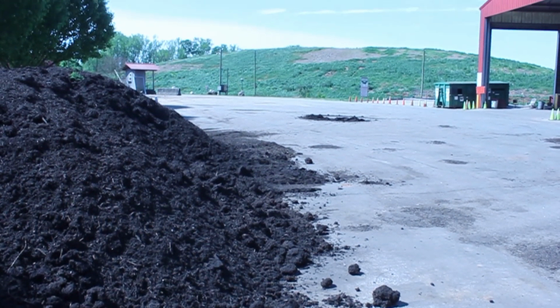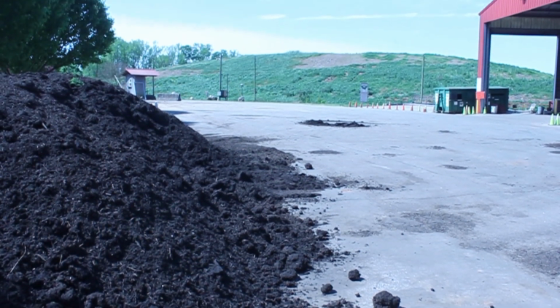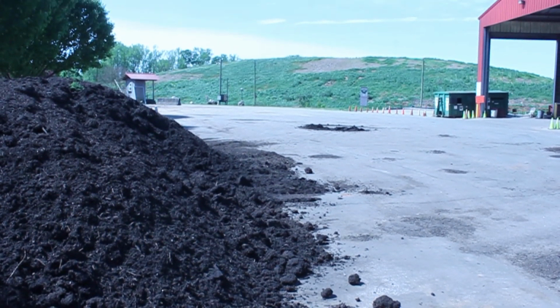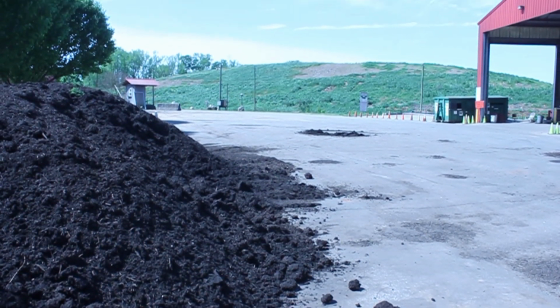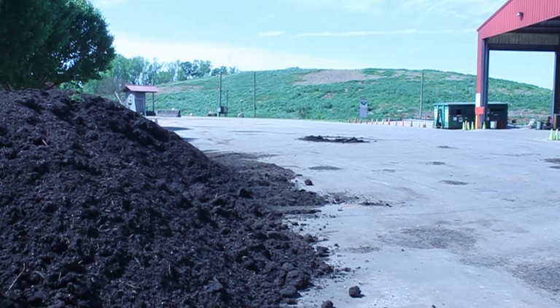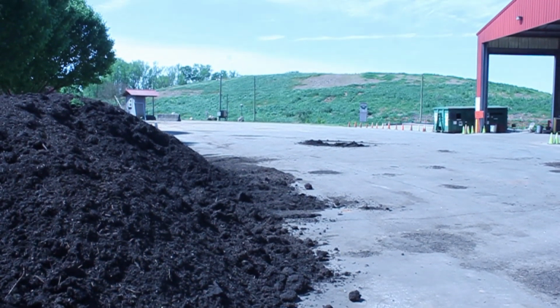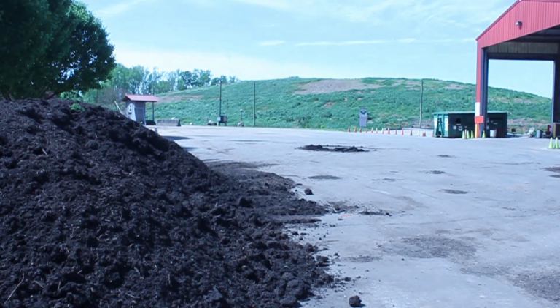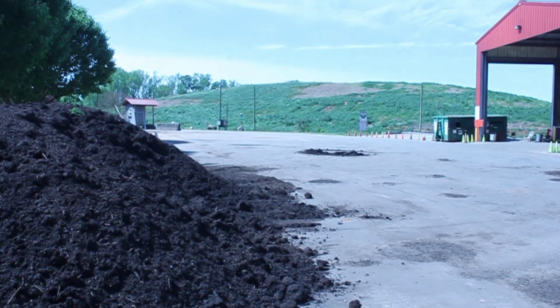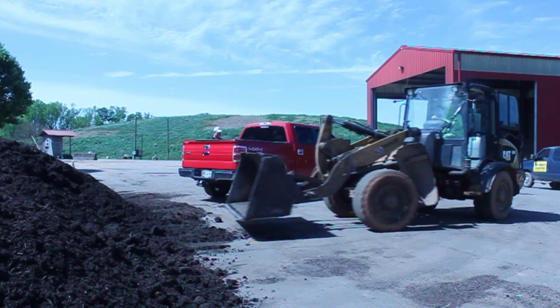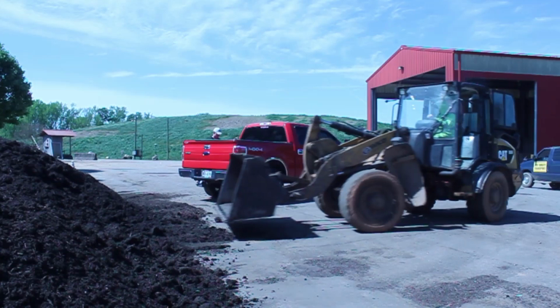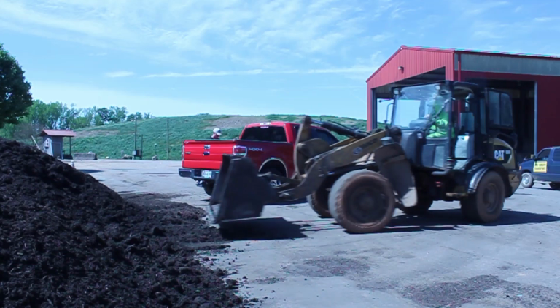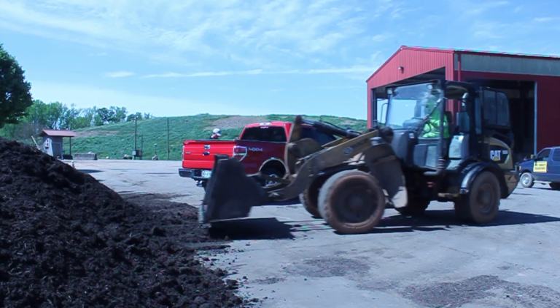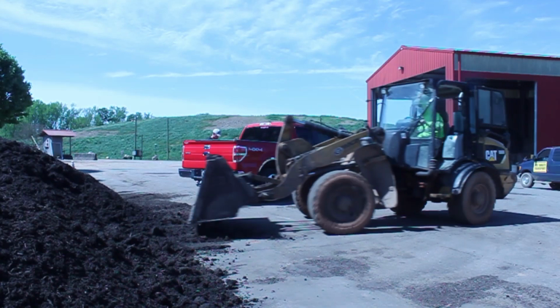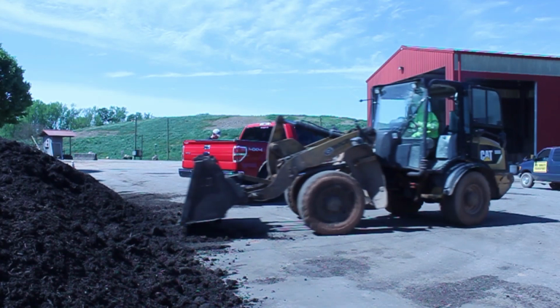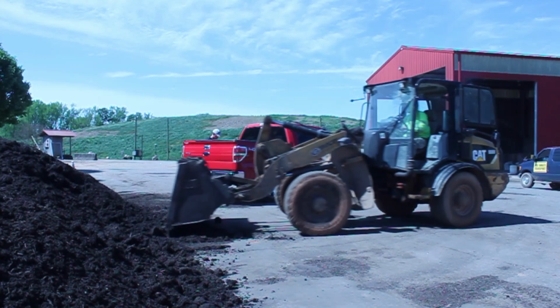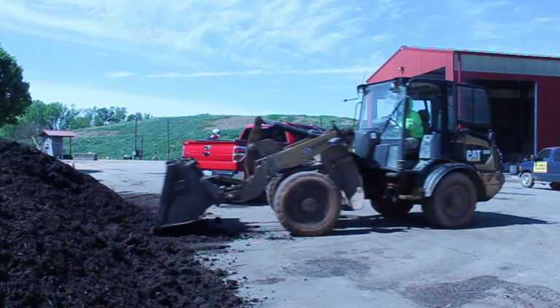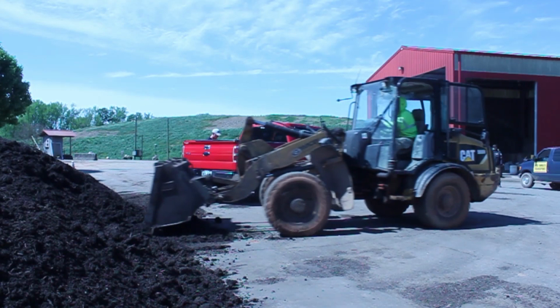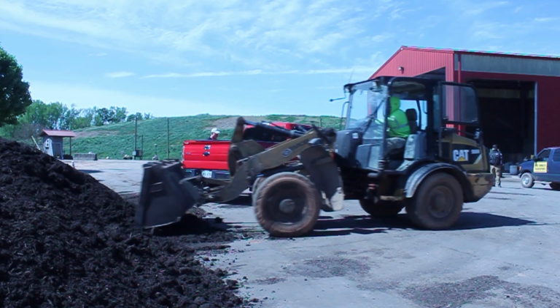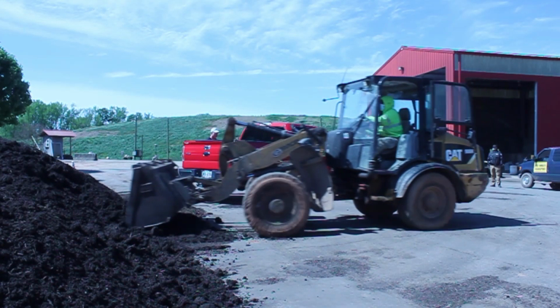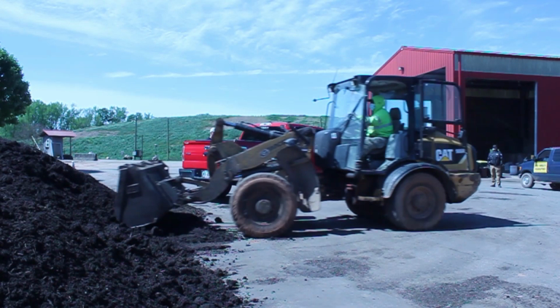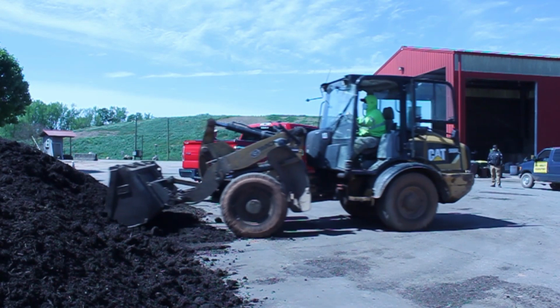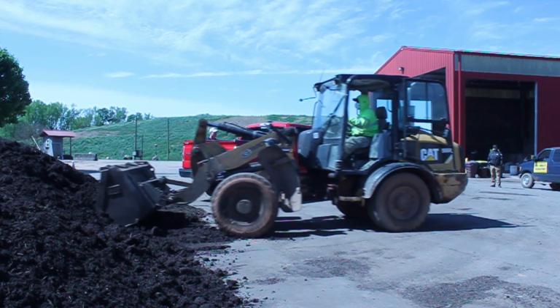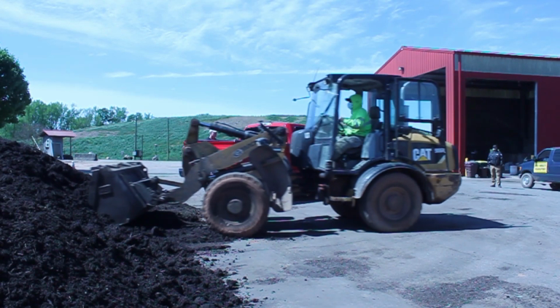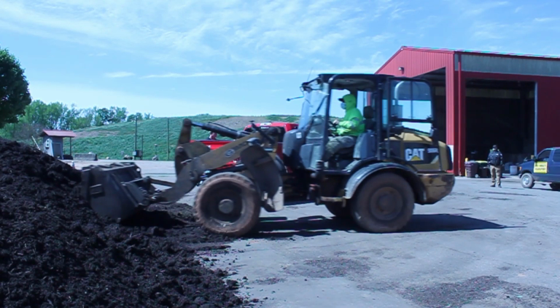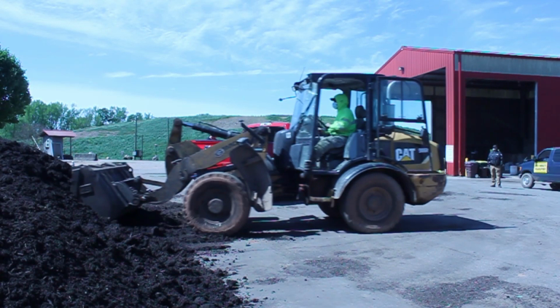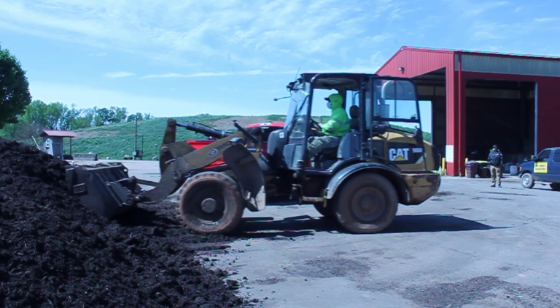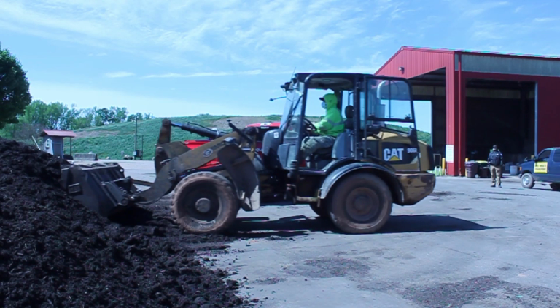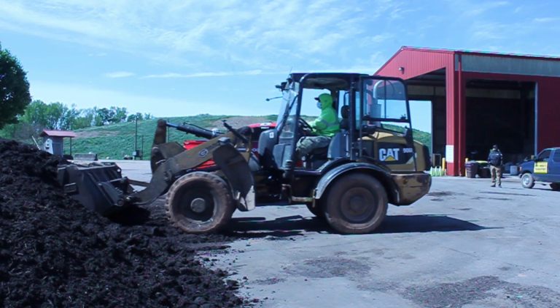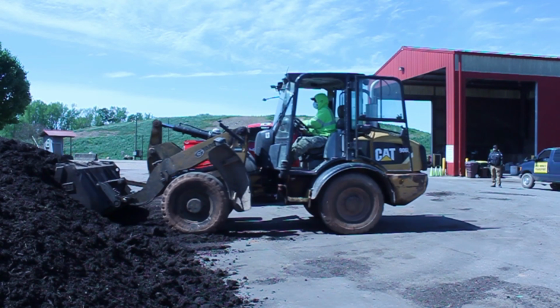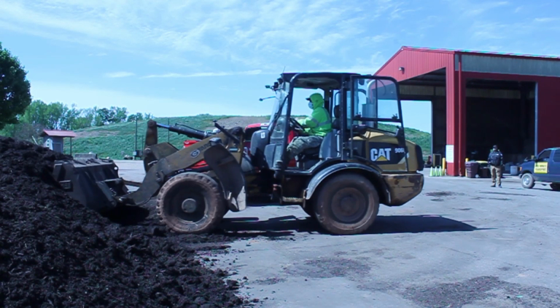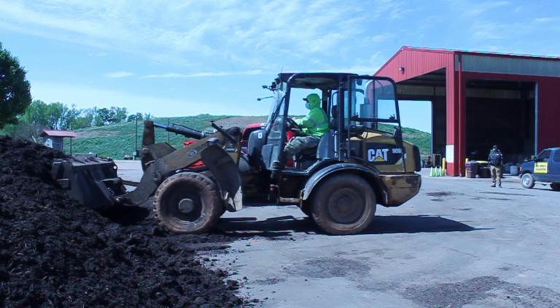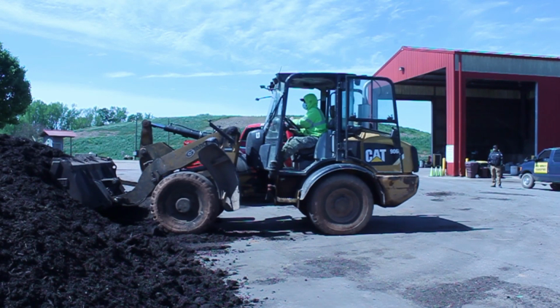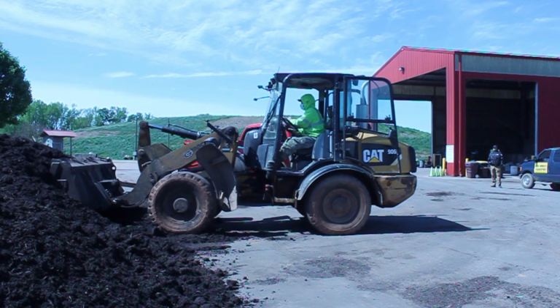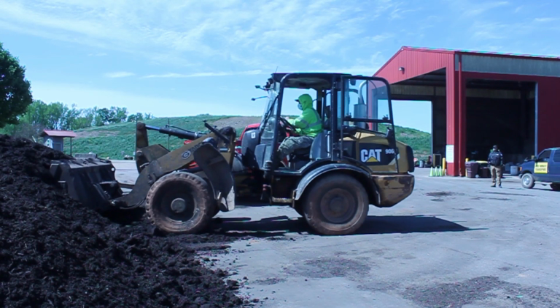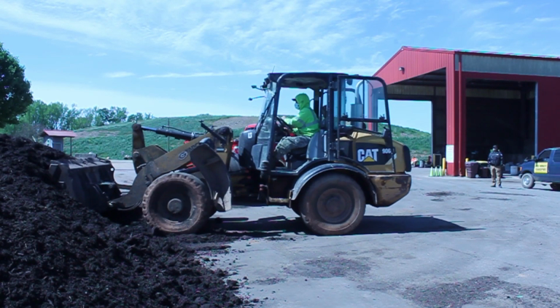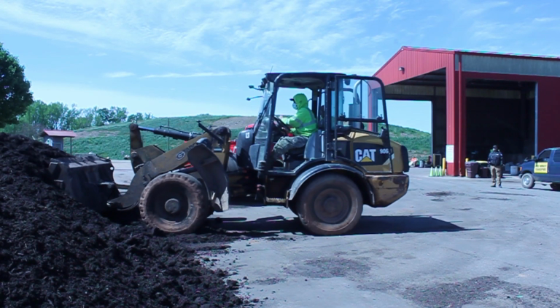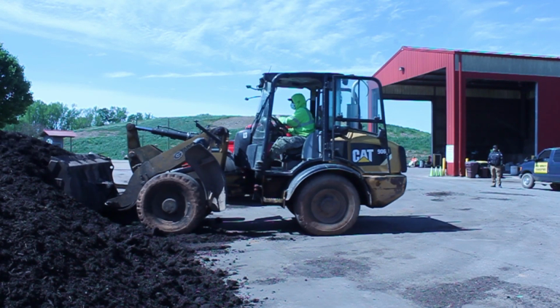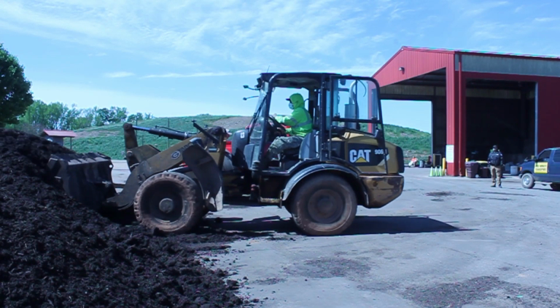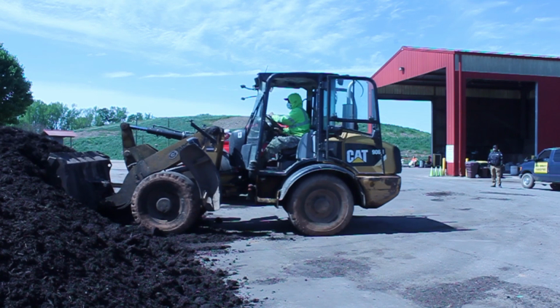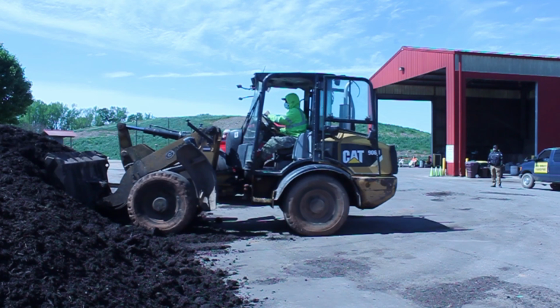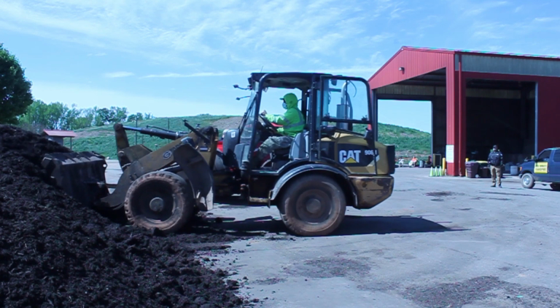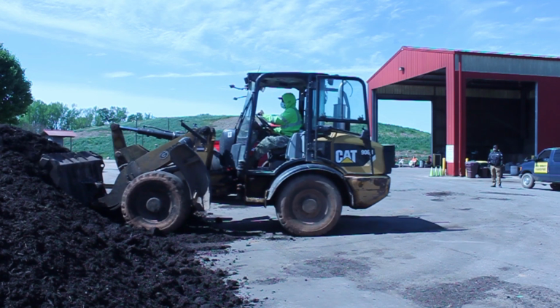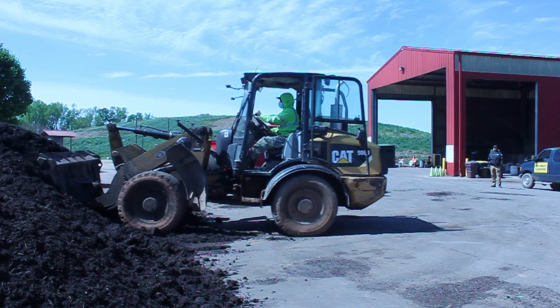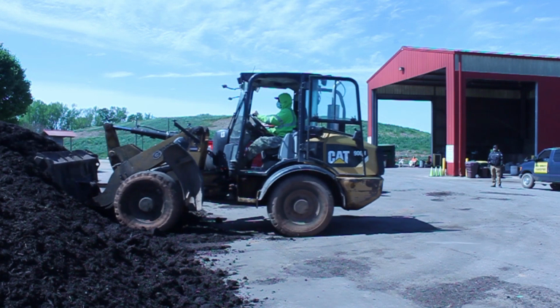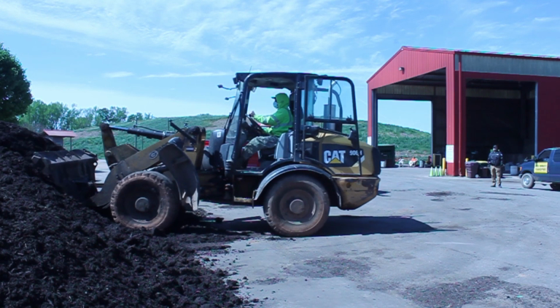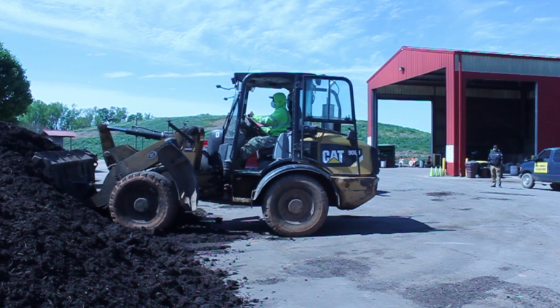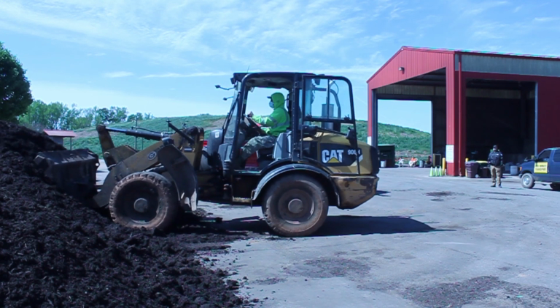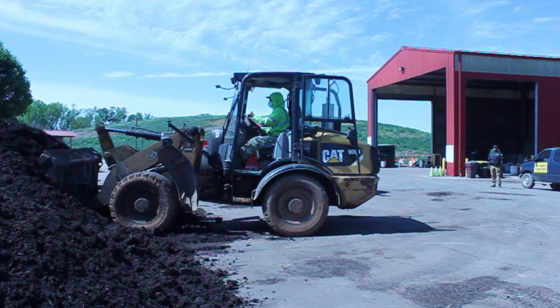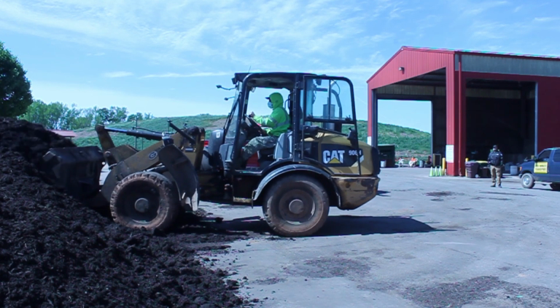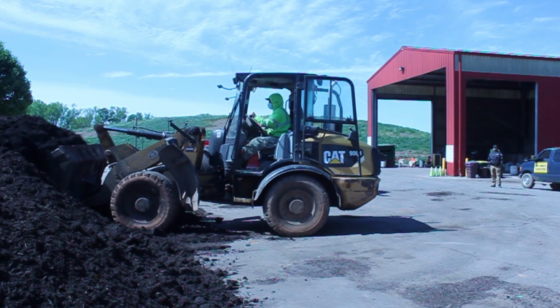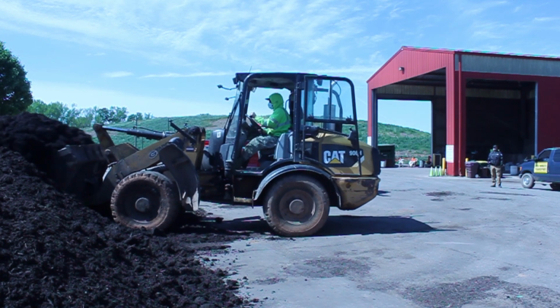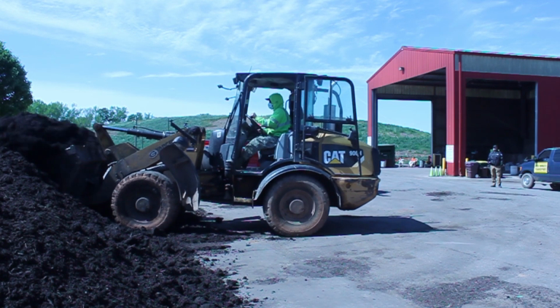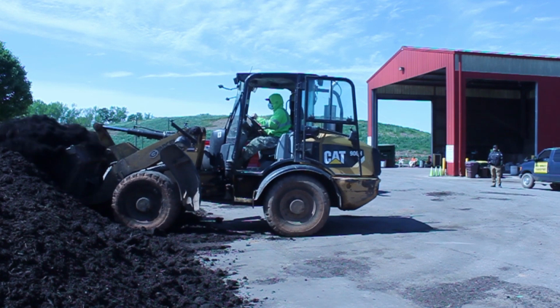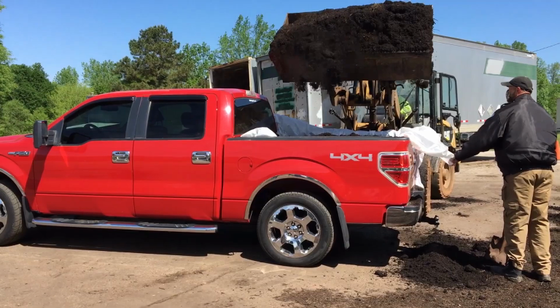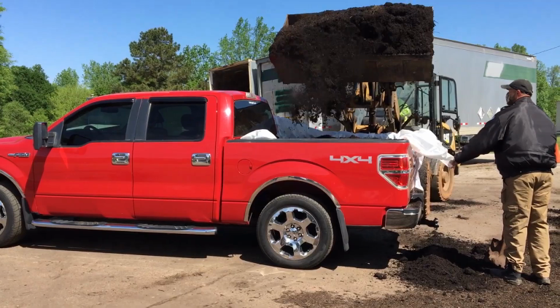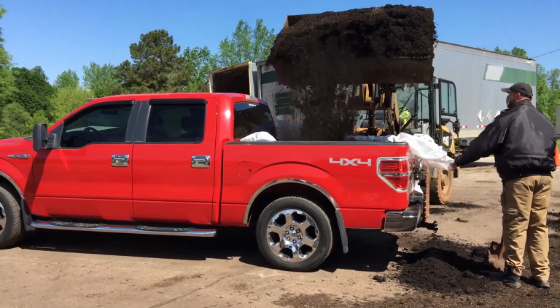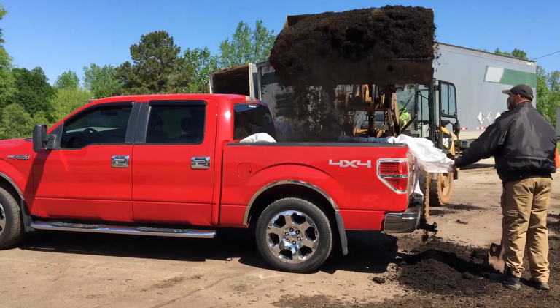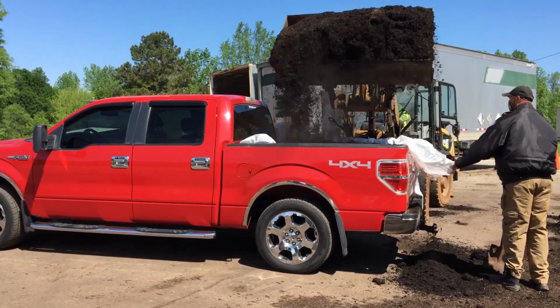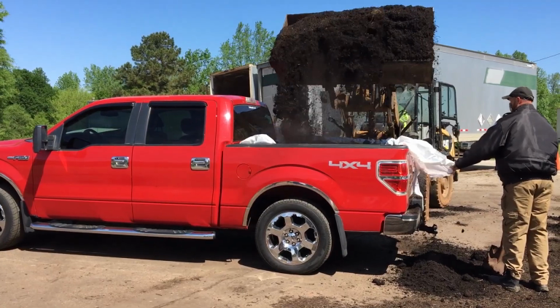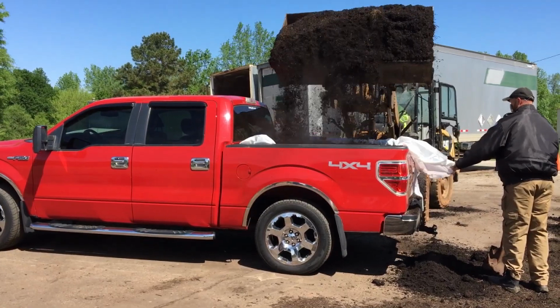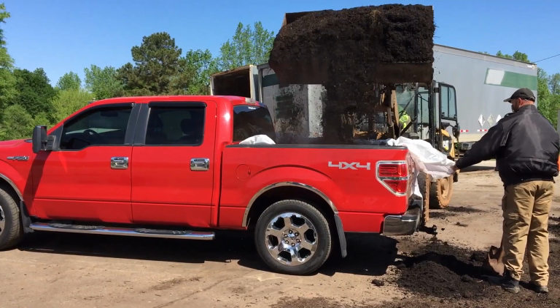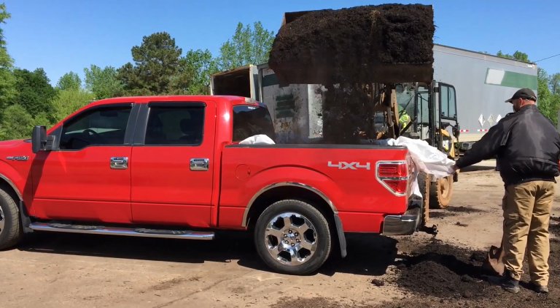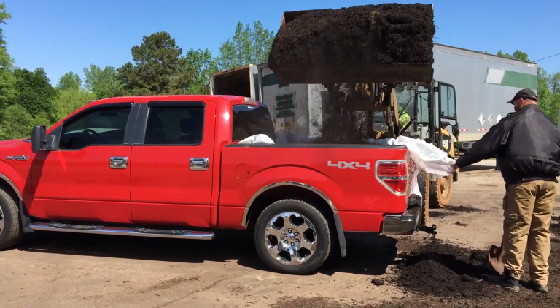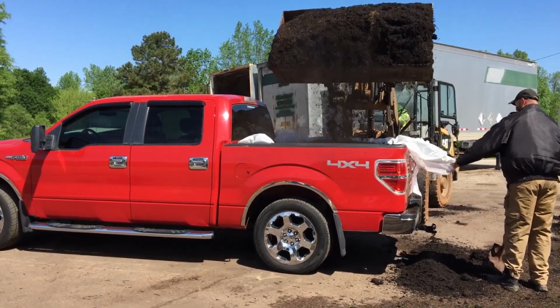Our customers use the finished compost in gardens, lawns, and landscaping, or mixed with dirt to create potting soil for plants.